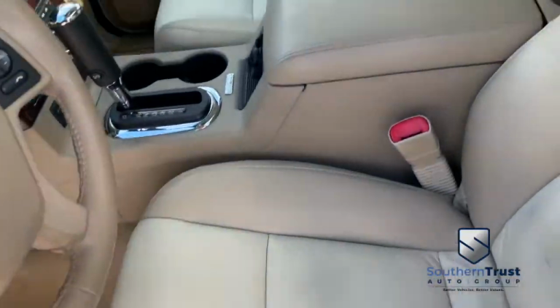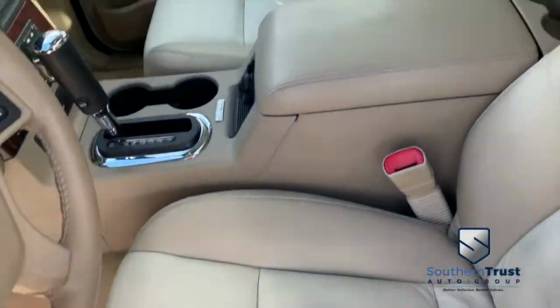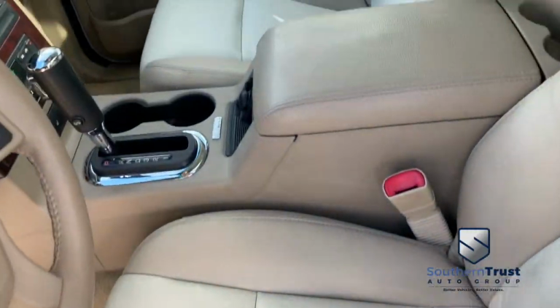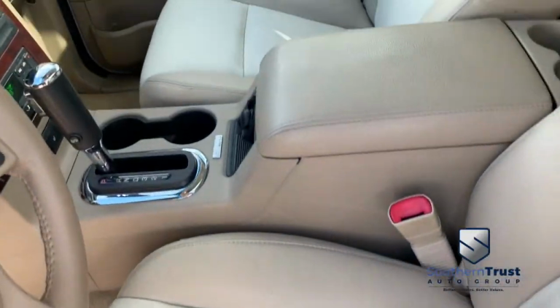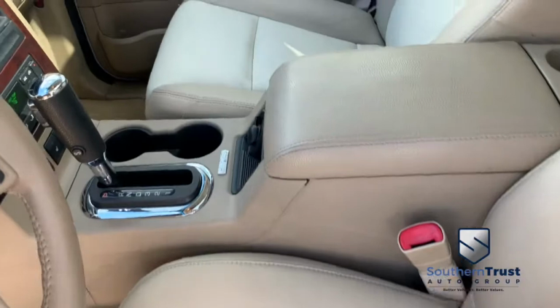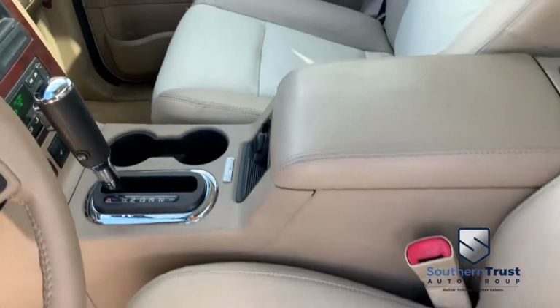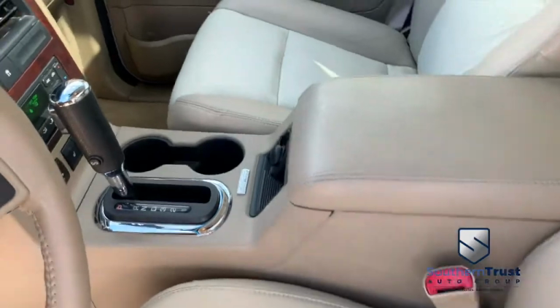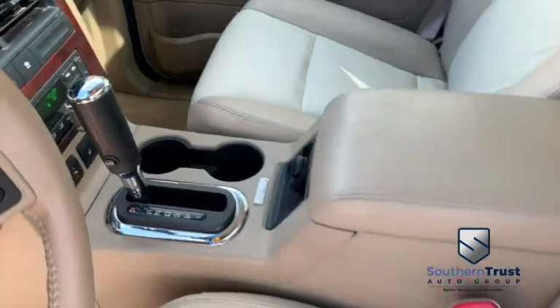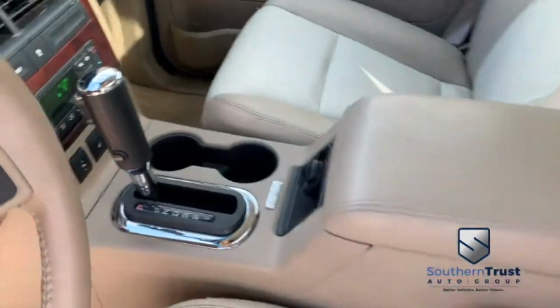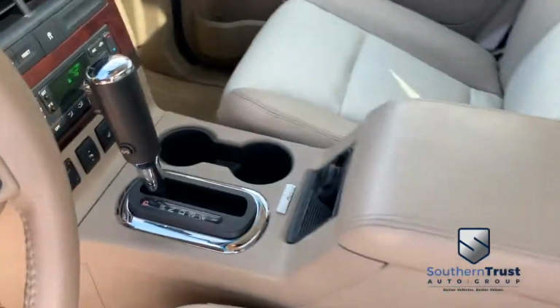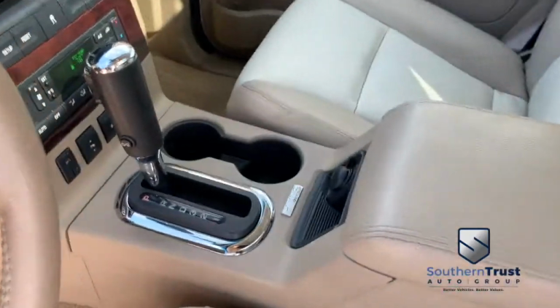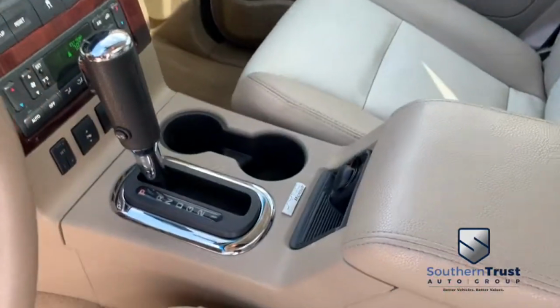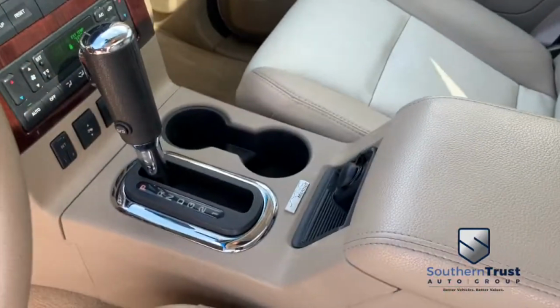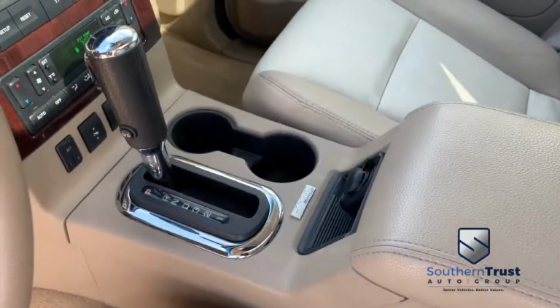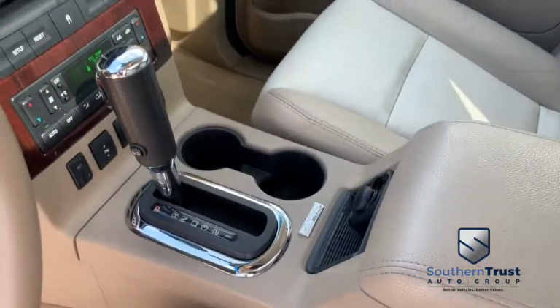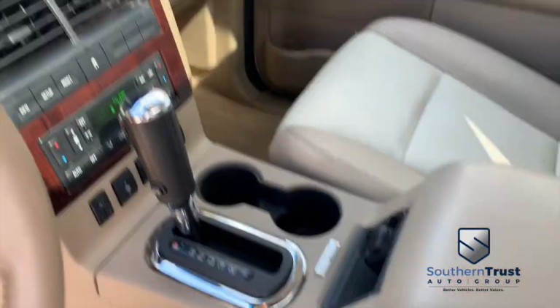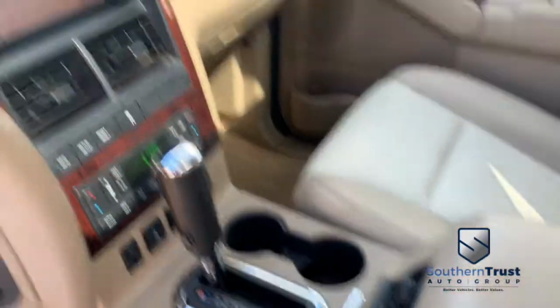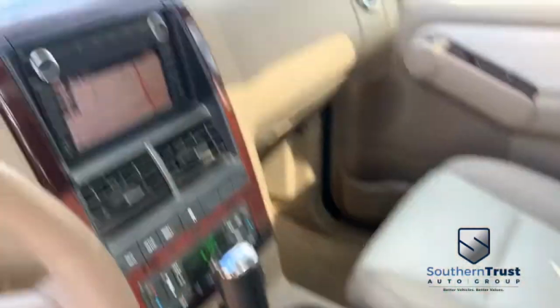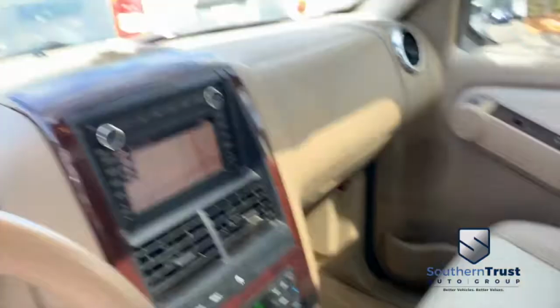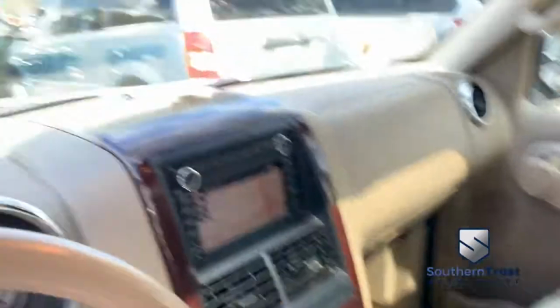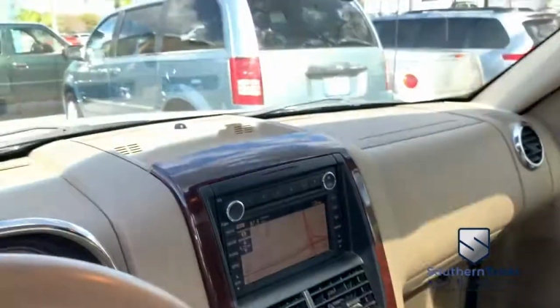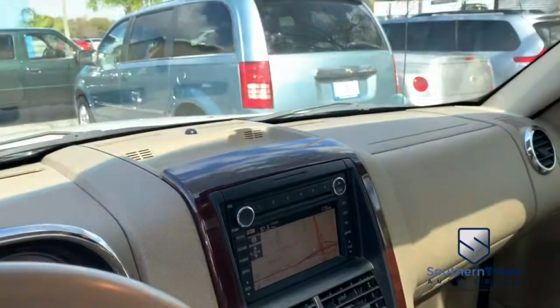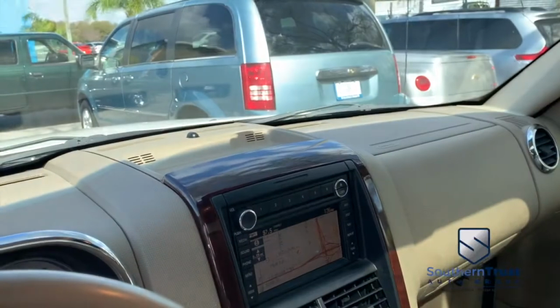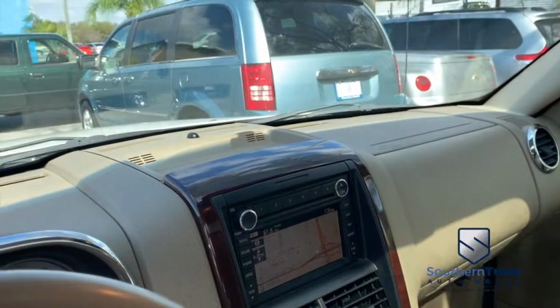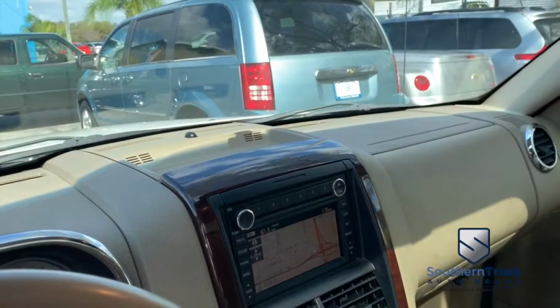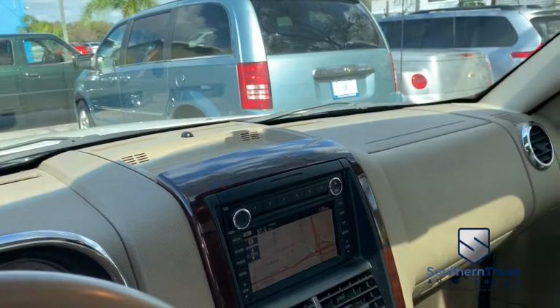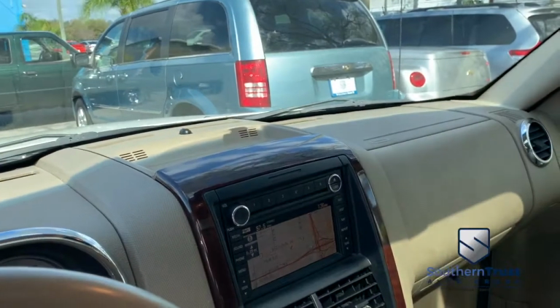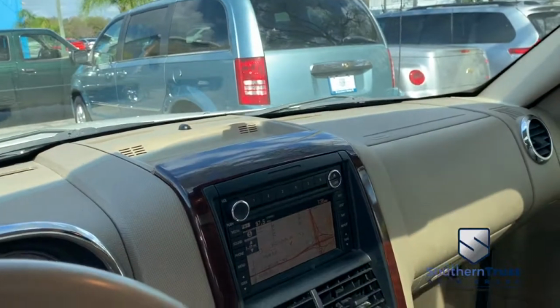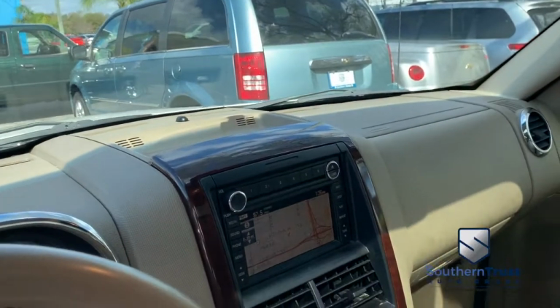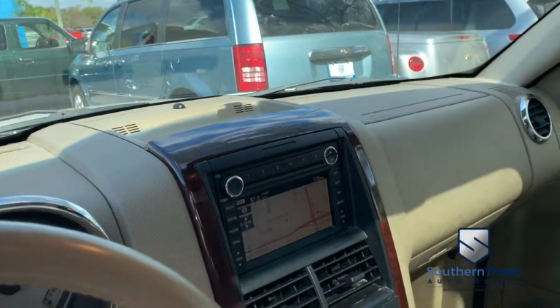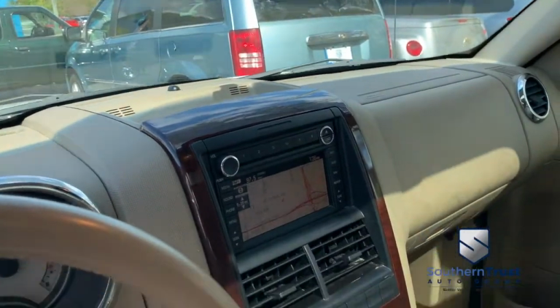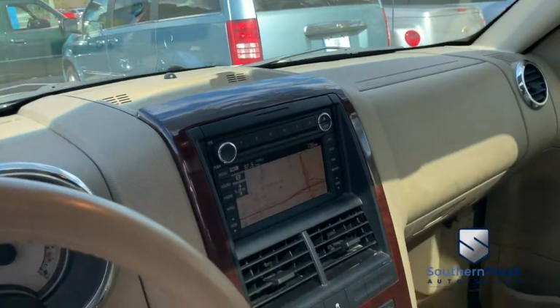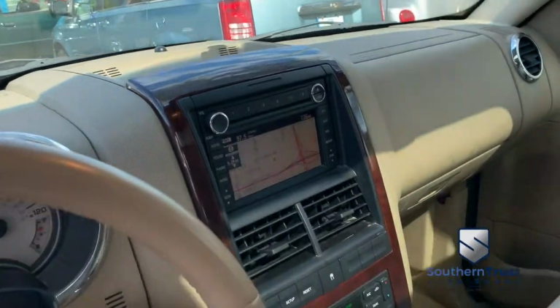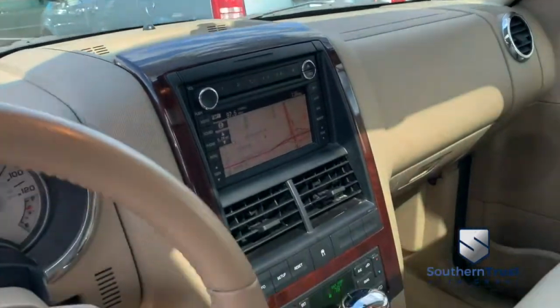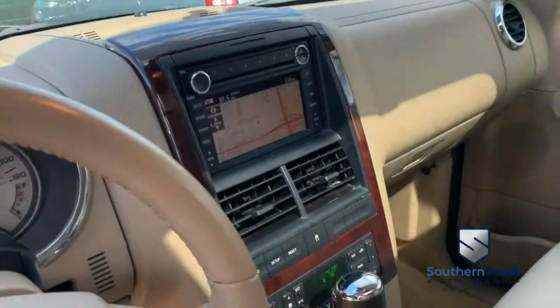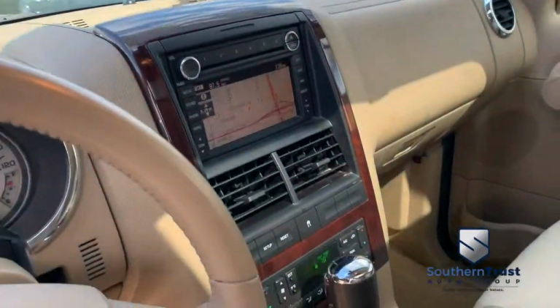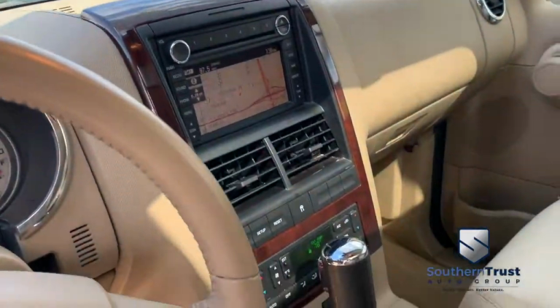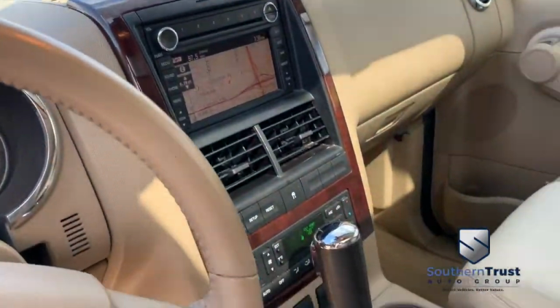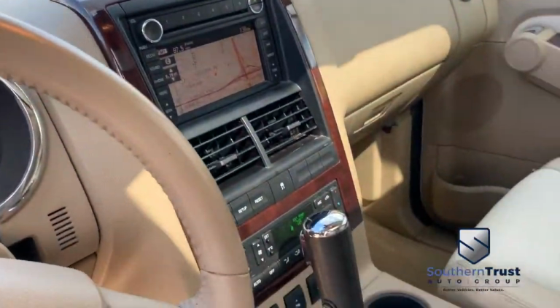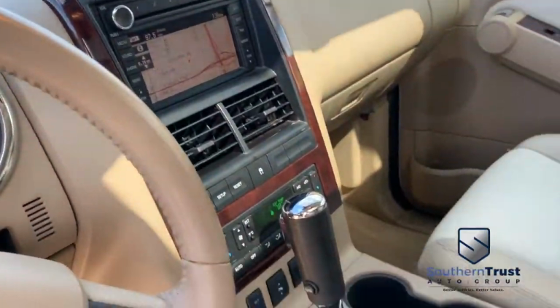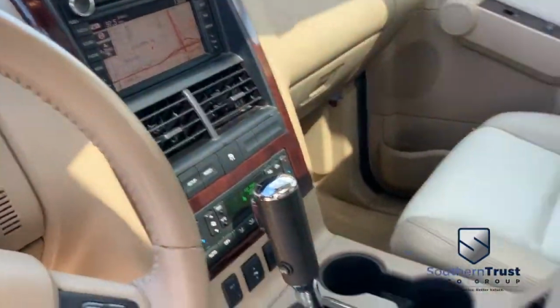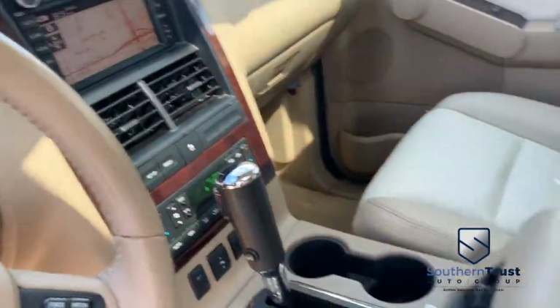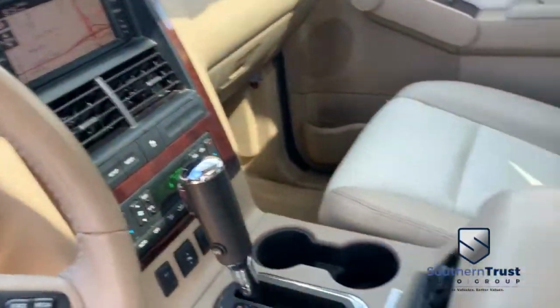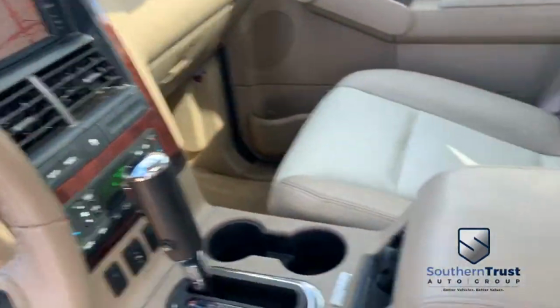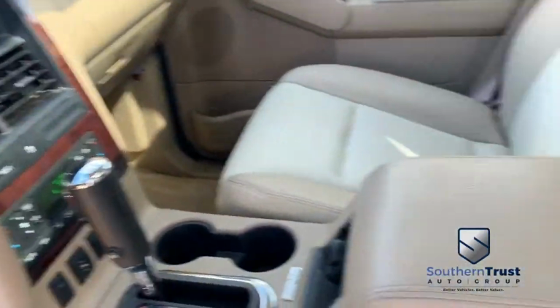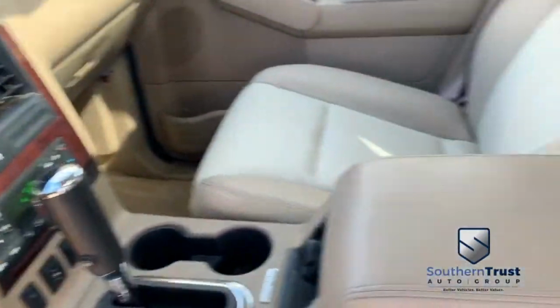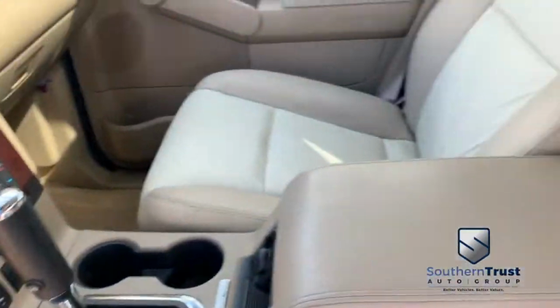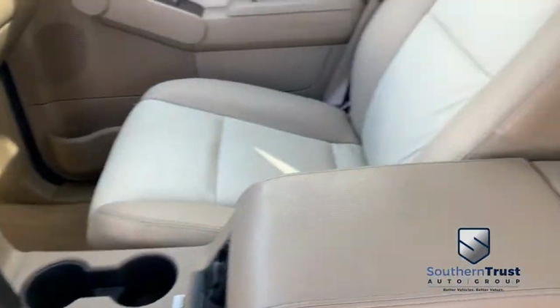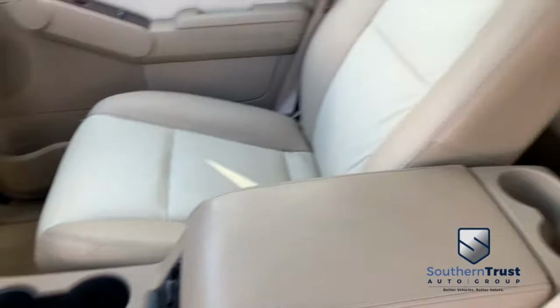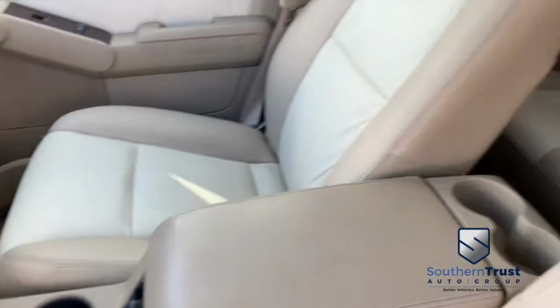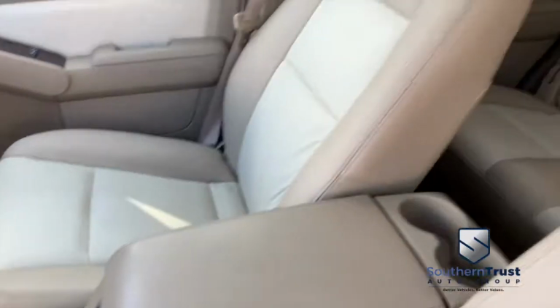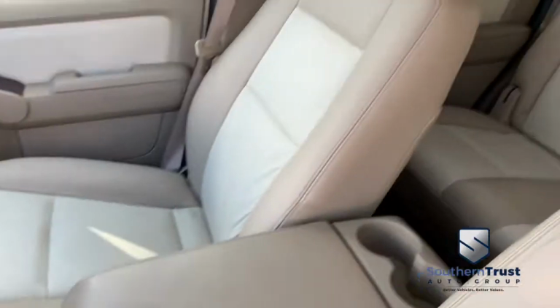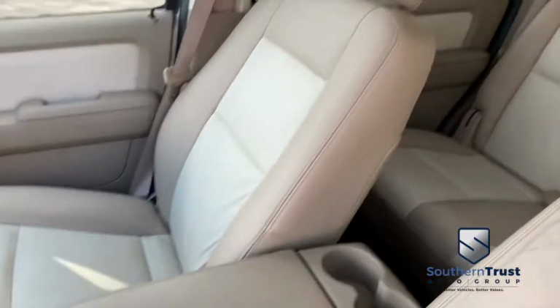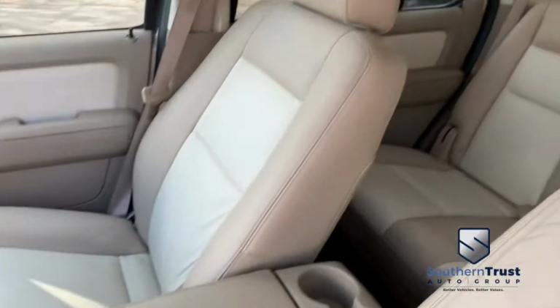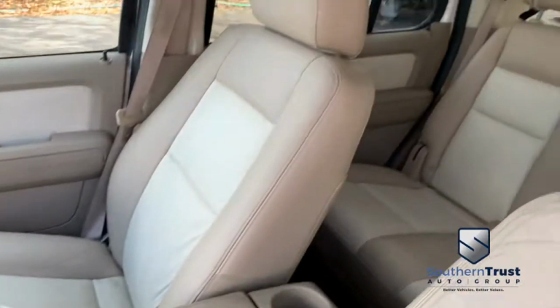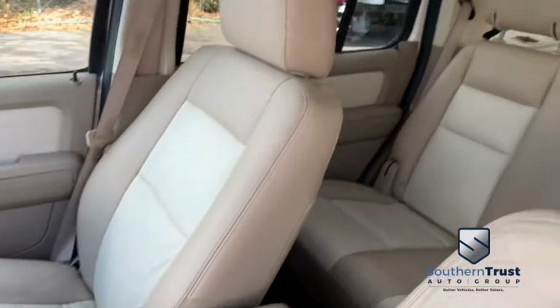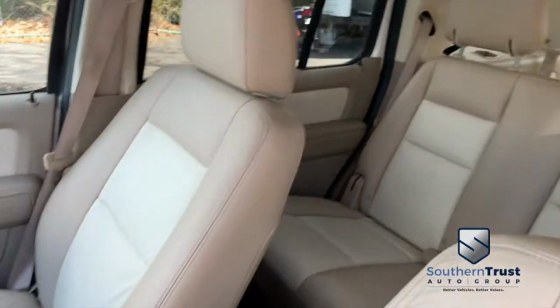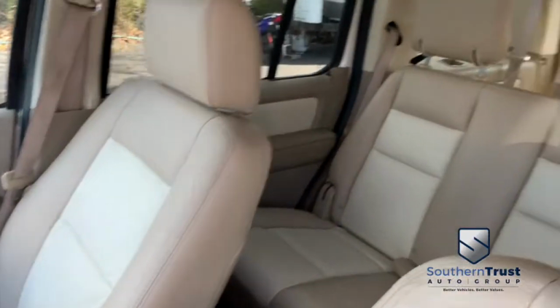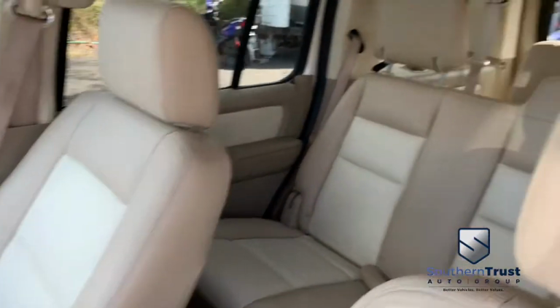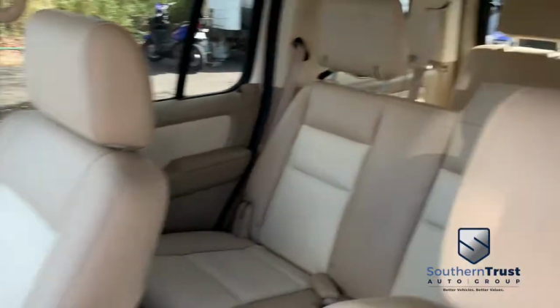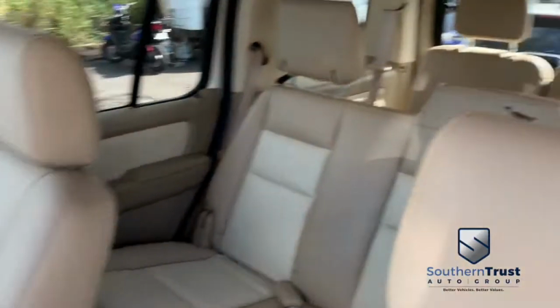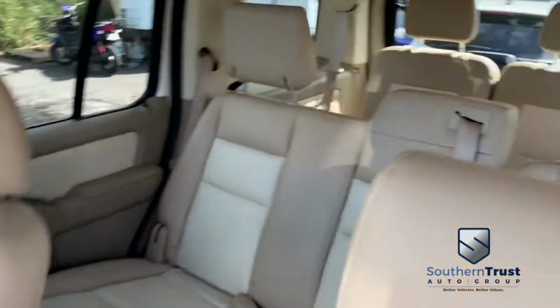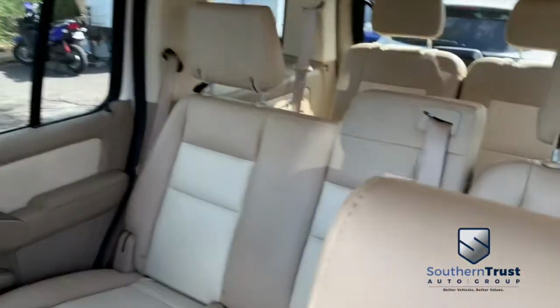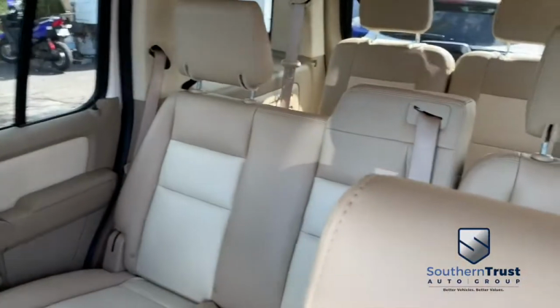Keyless entry code. There's your Microsoft Sync. Stereo hookups. Dual climate control. Power heated leather two-tone leather seating.